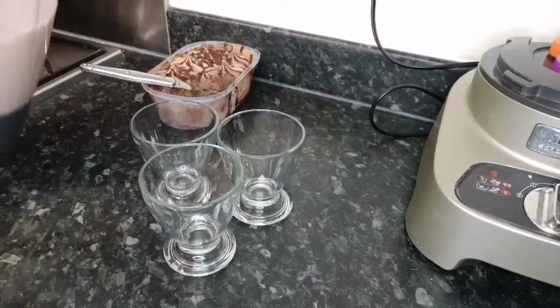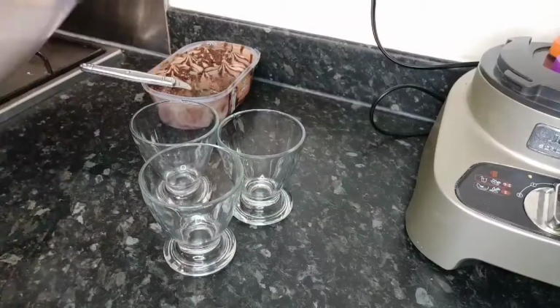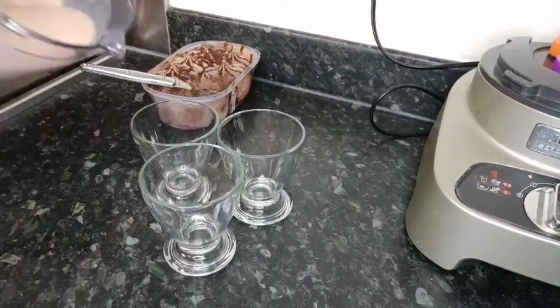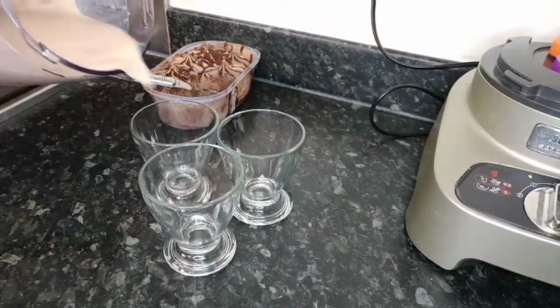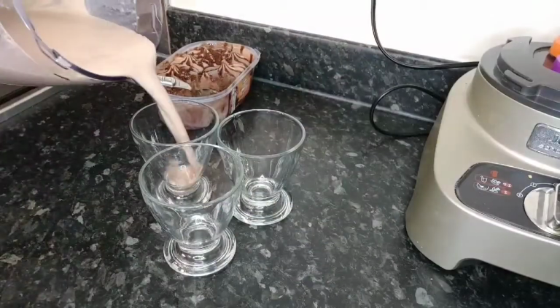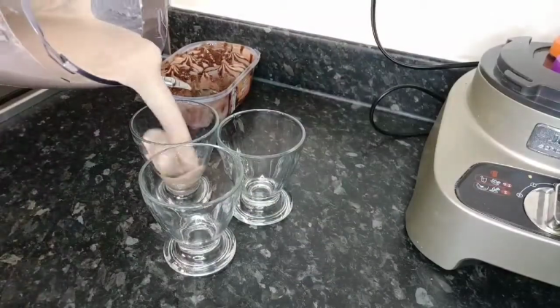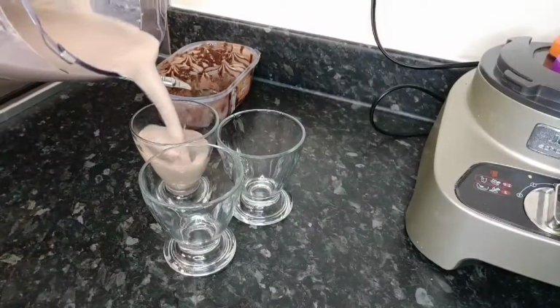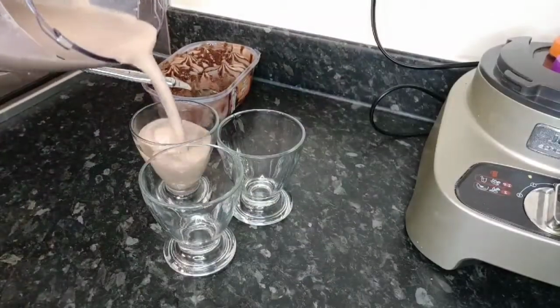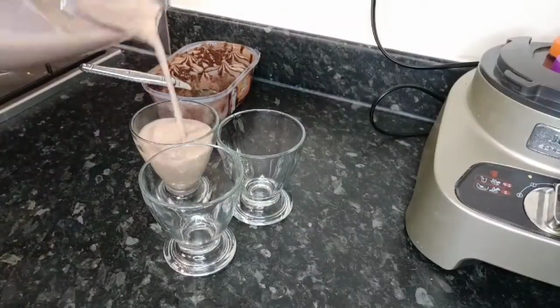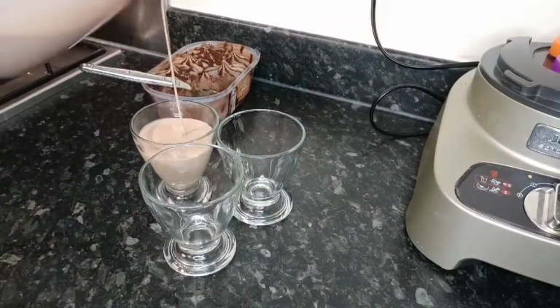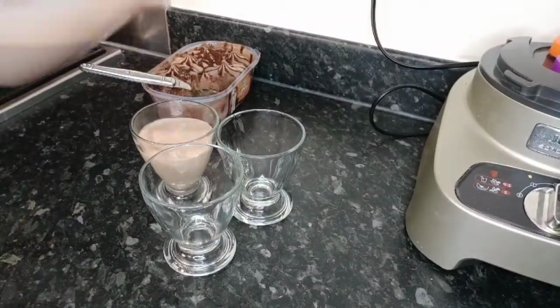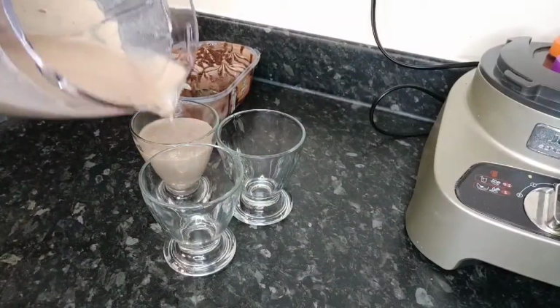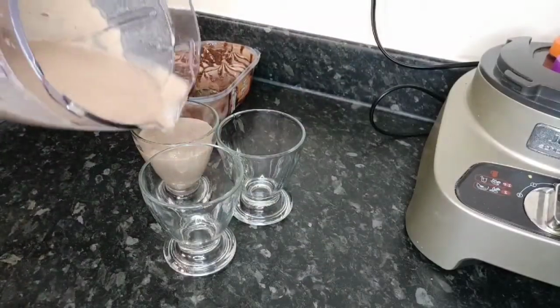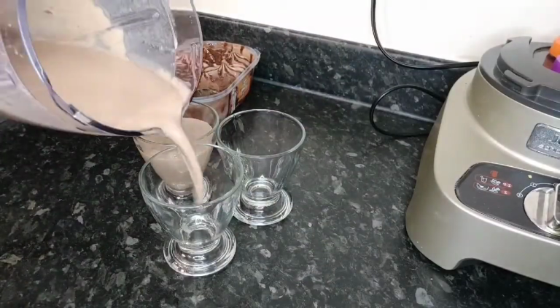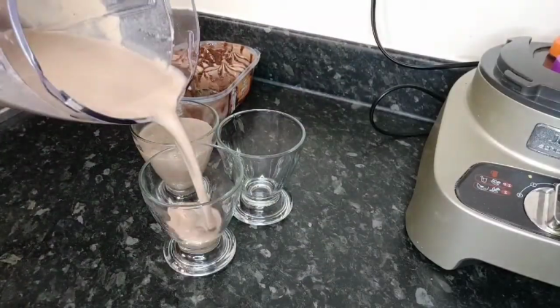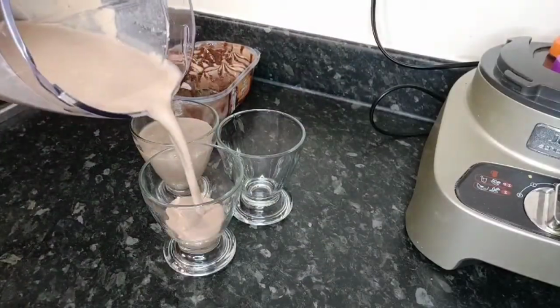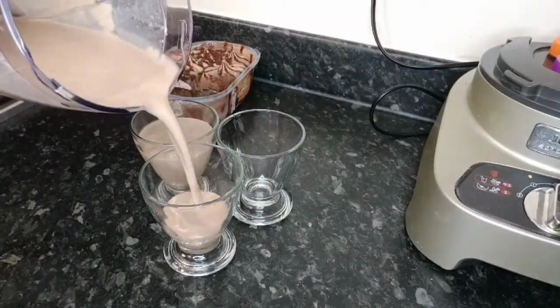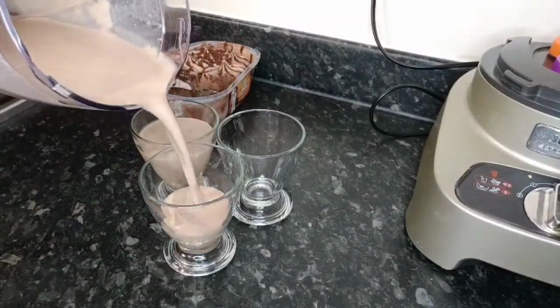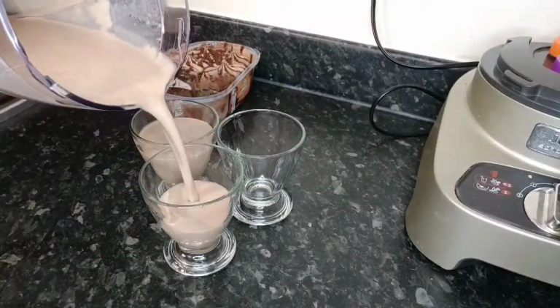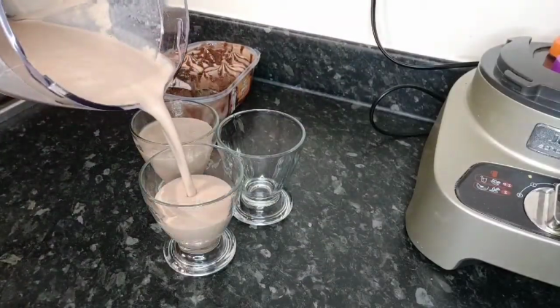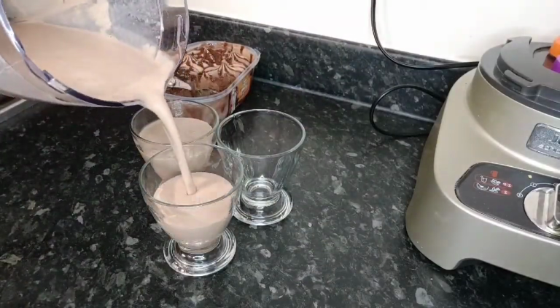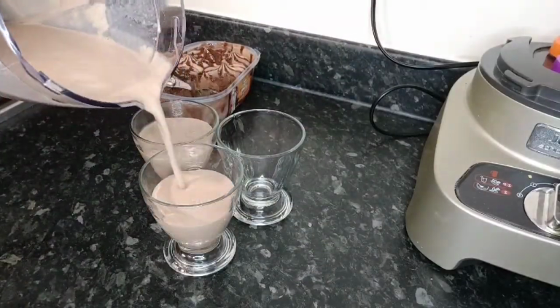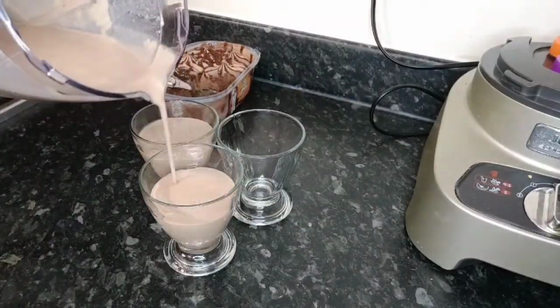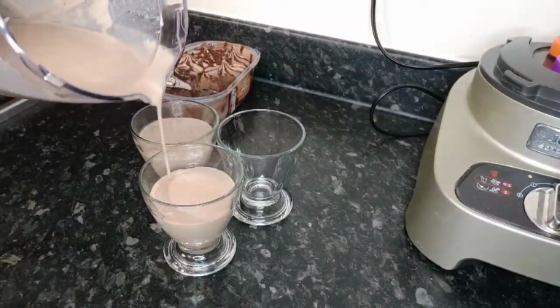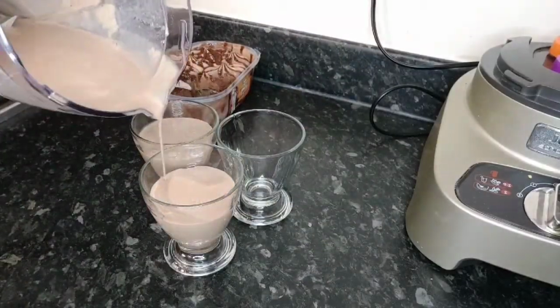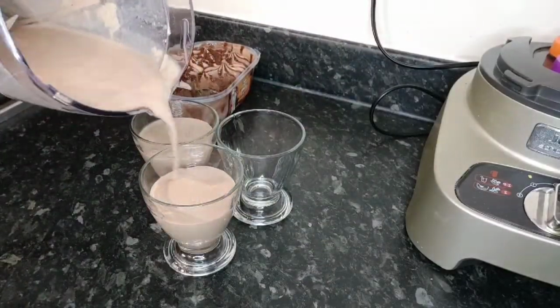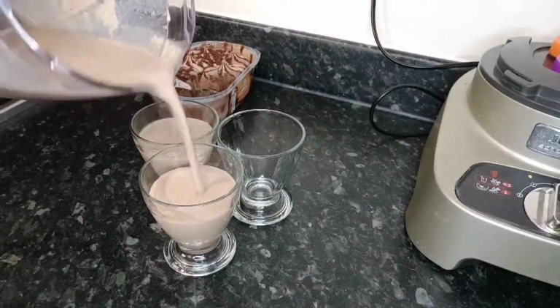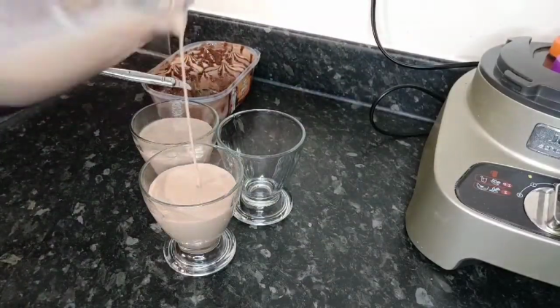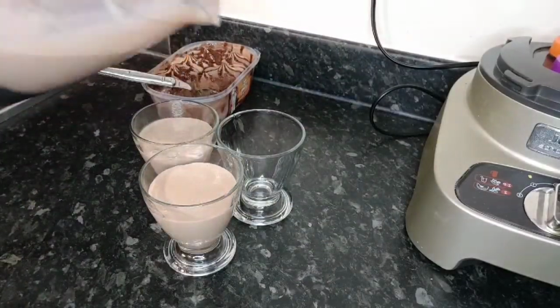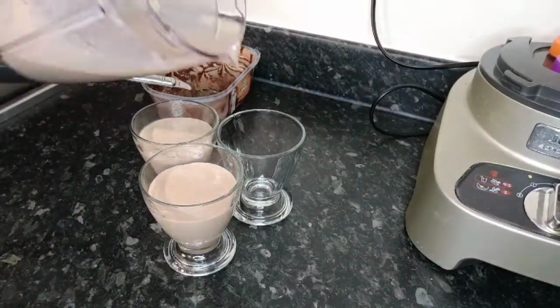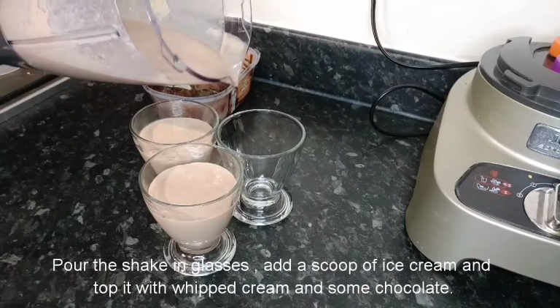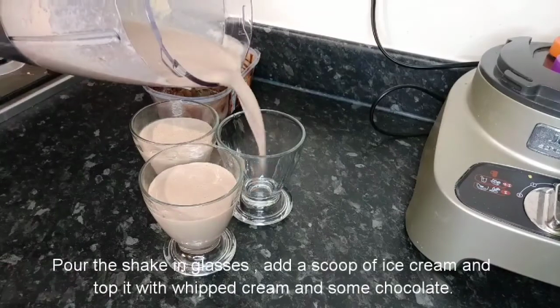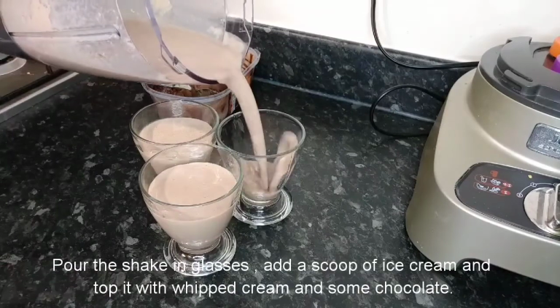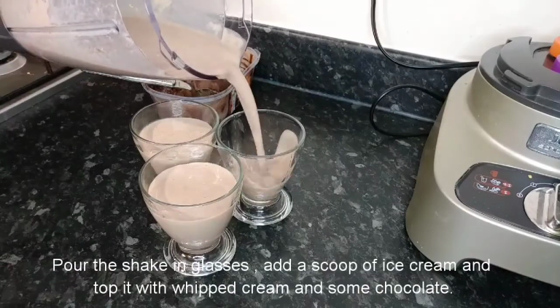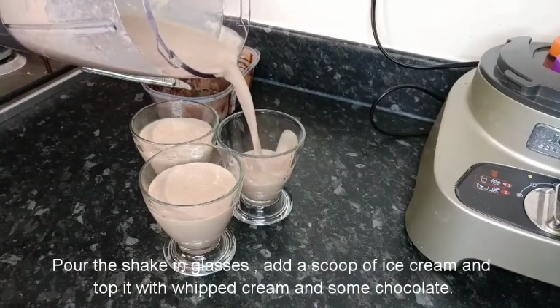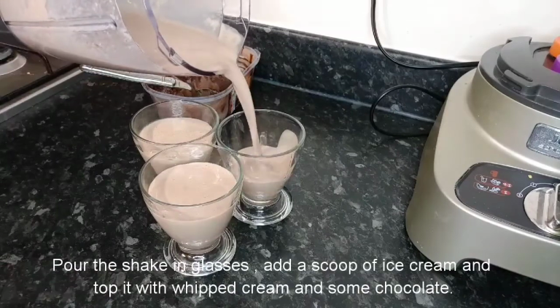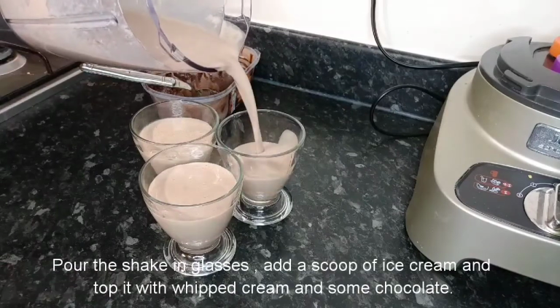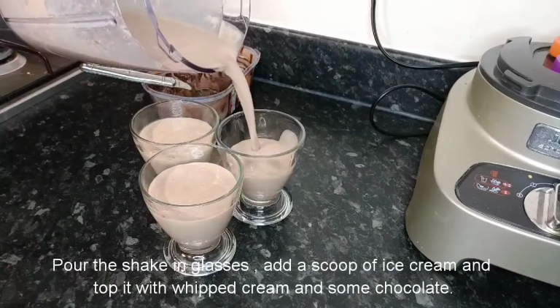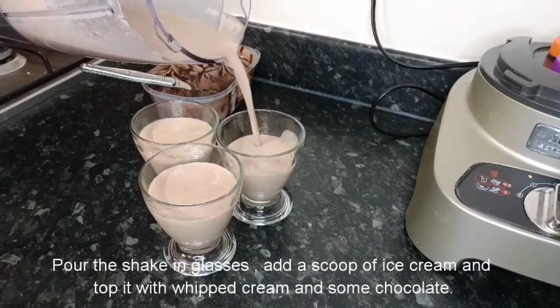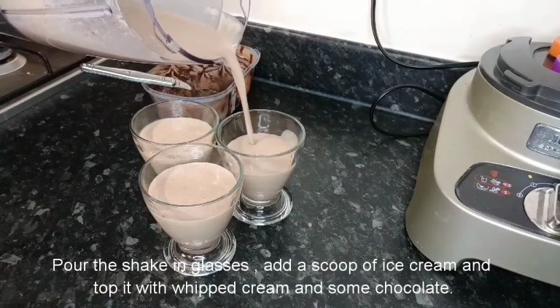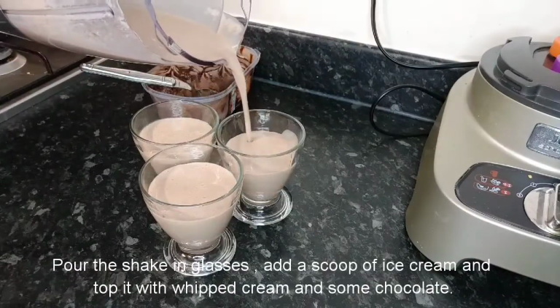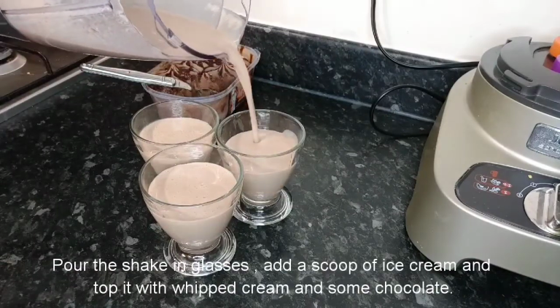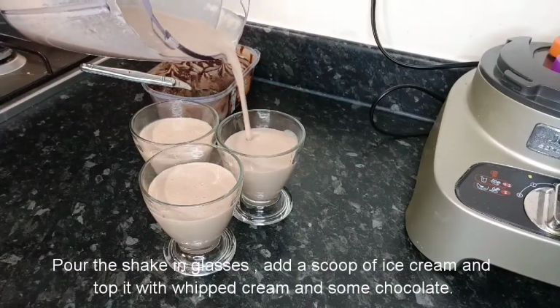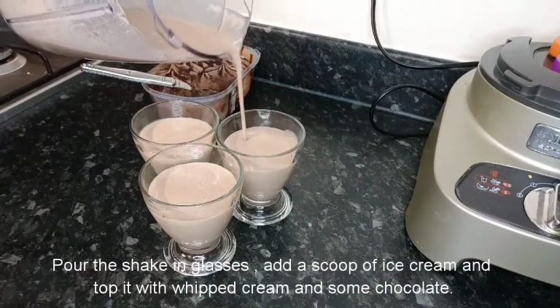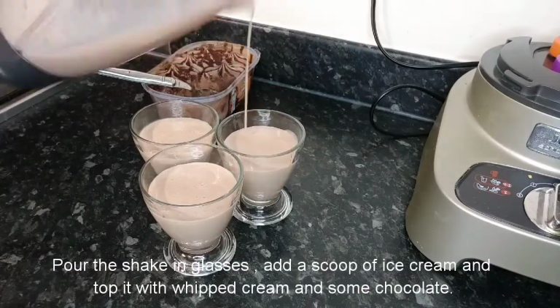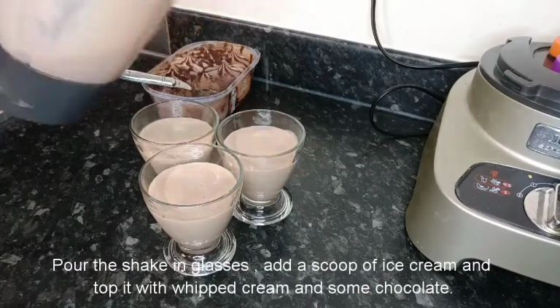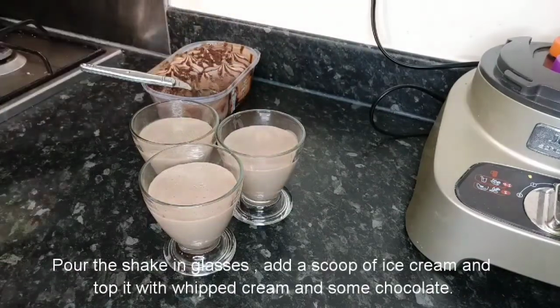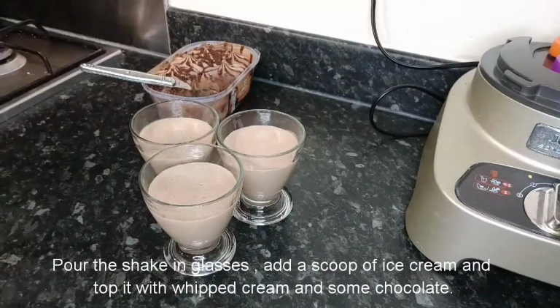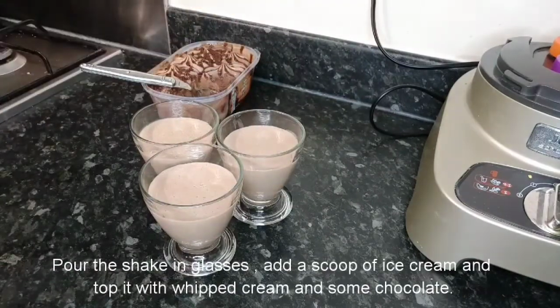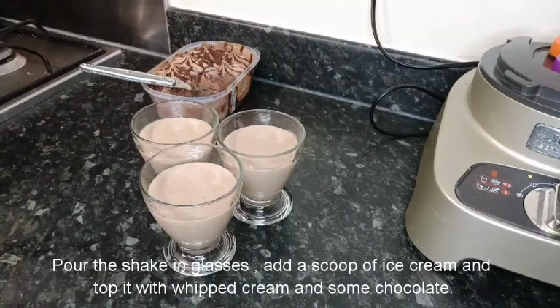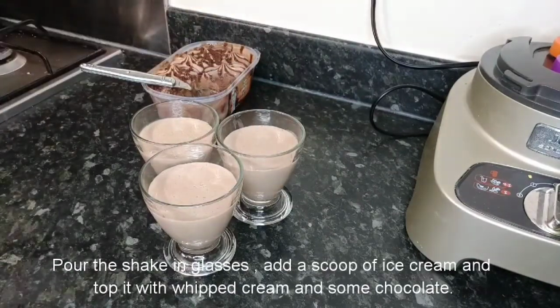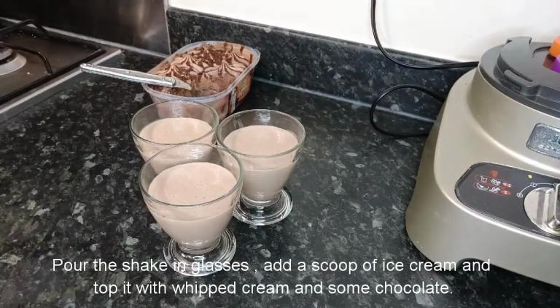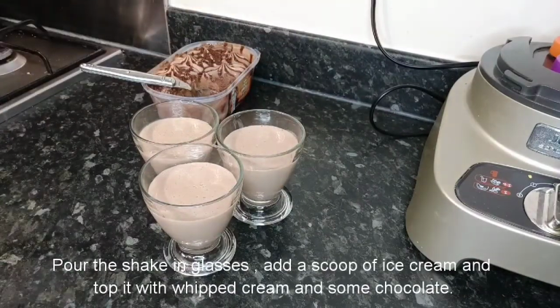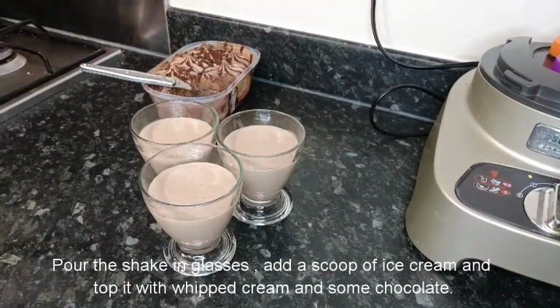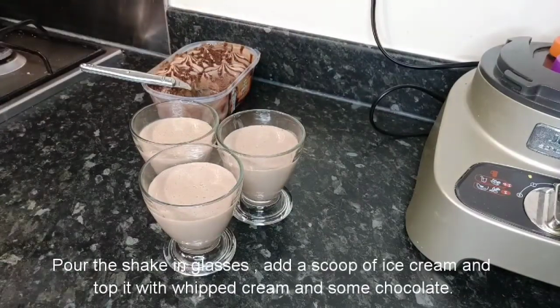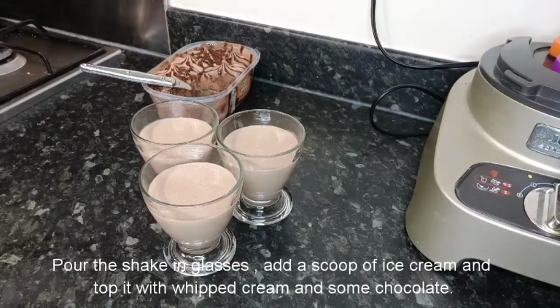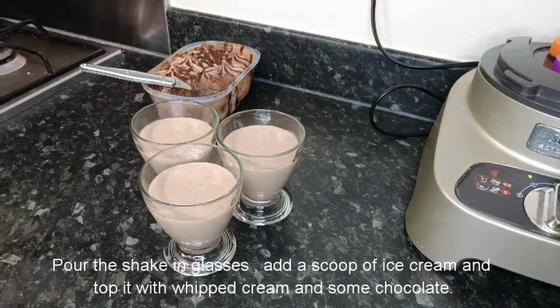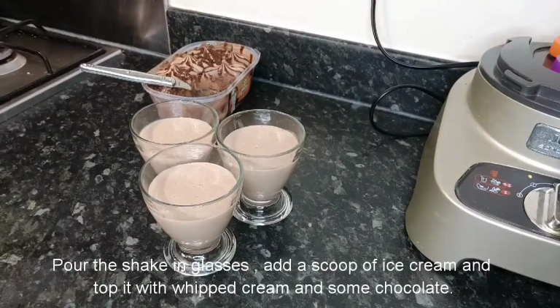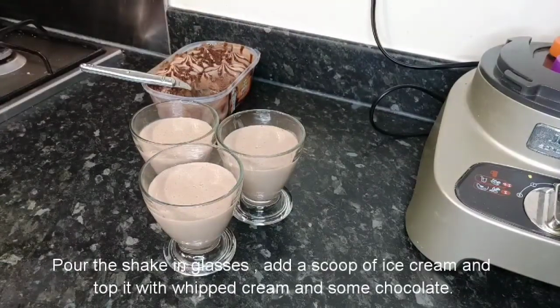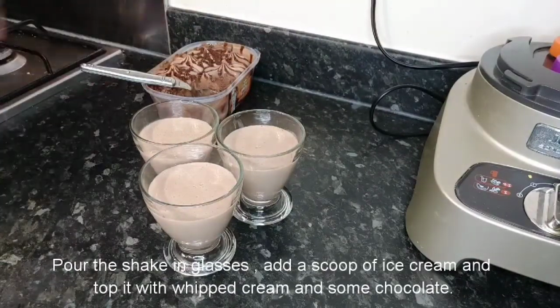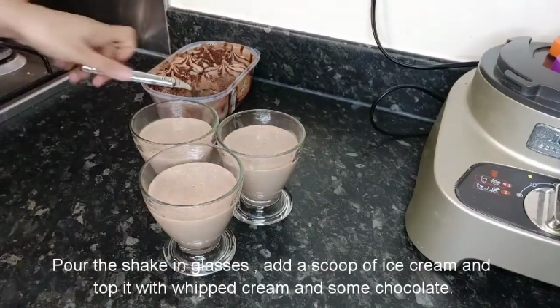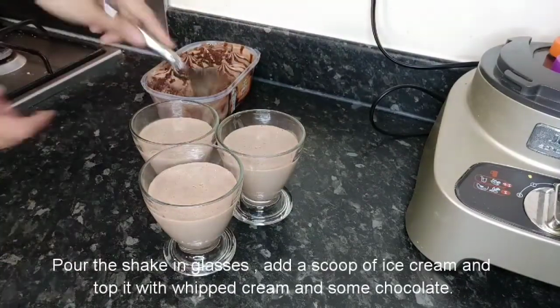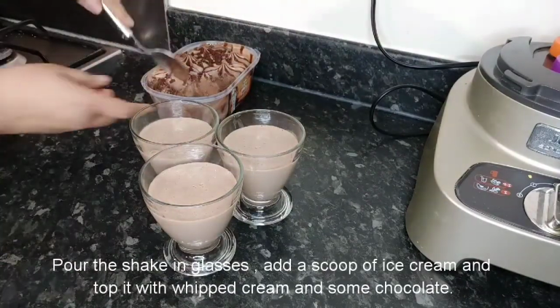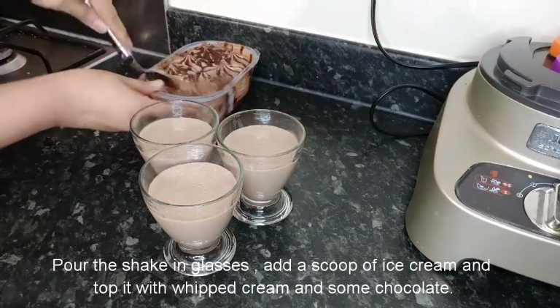Now pour the shake inside the glasses, add a scoop of ice cream in each glass and top it with whipped cream.